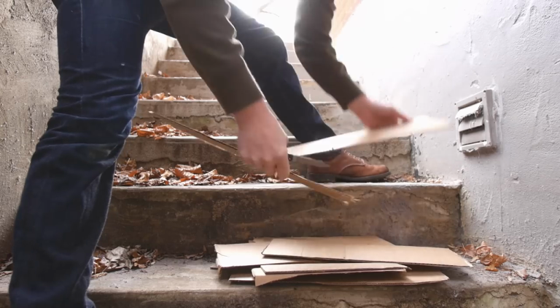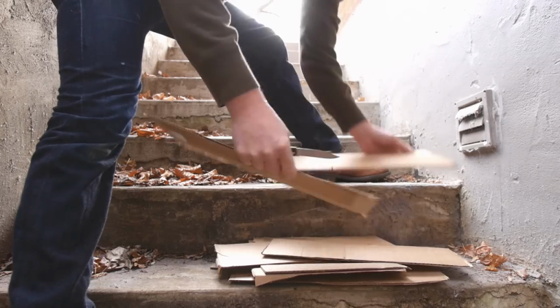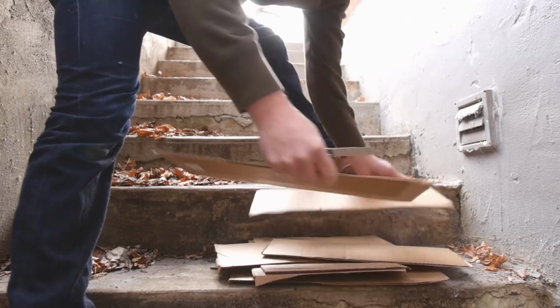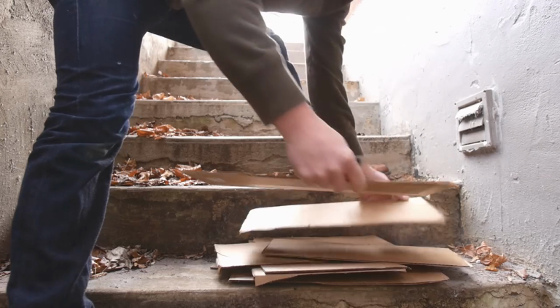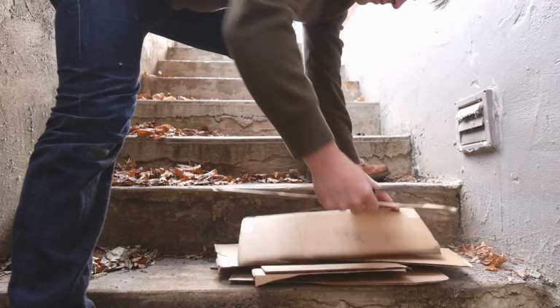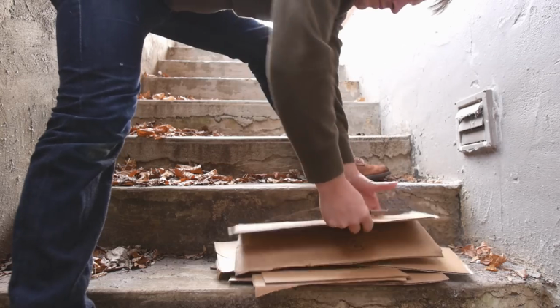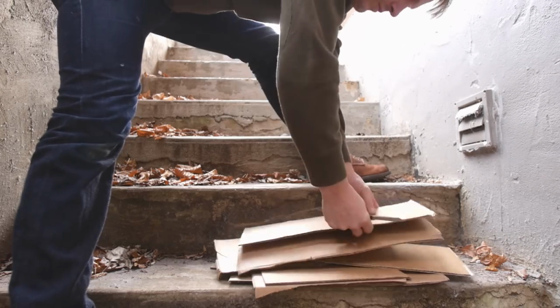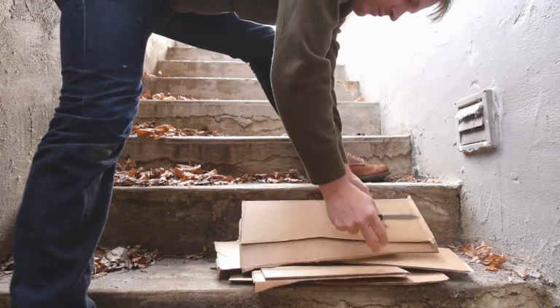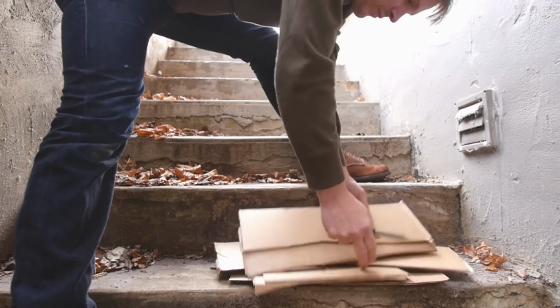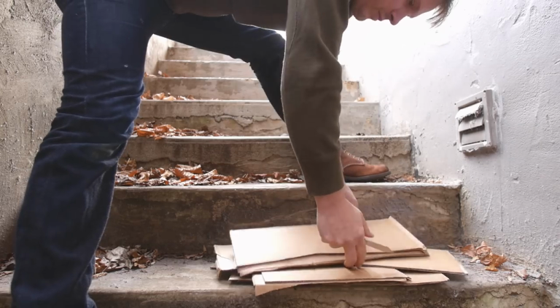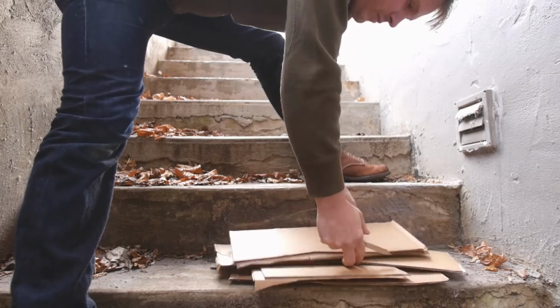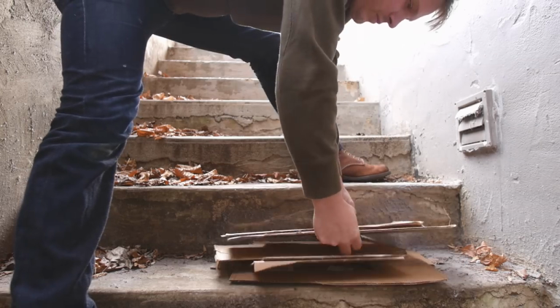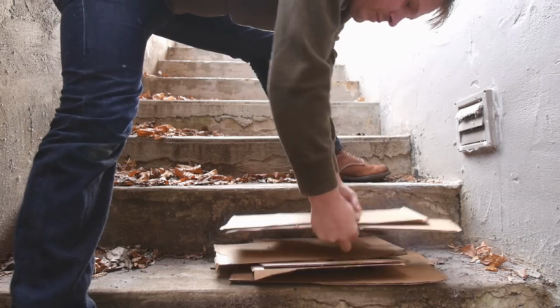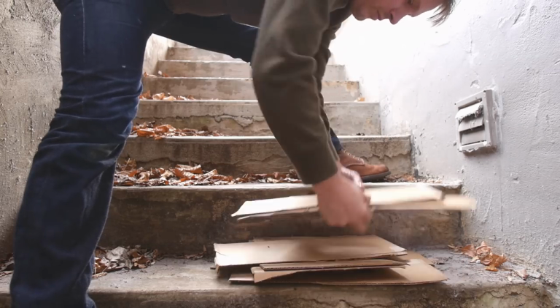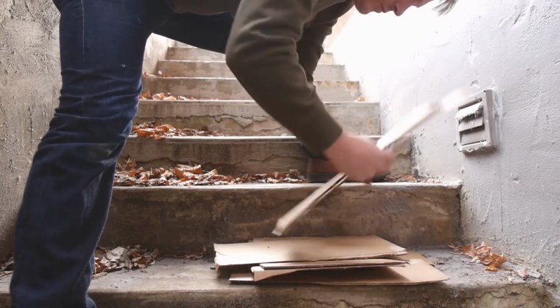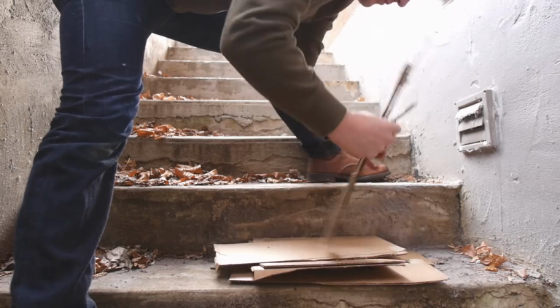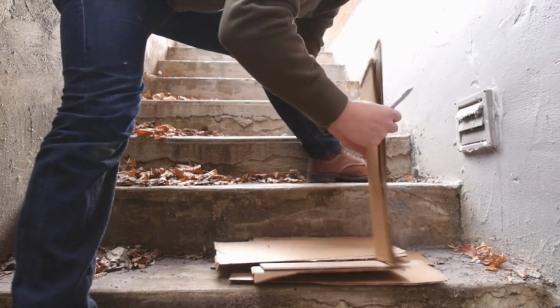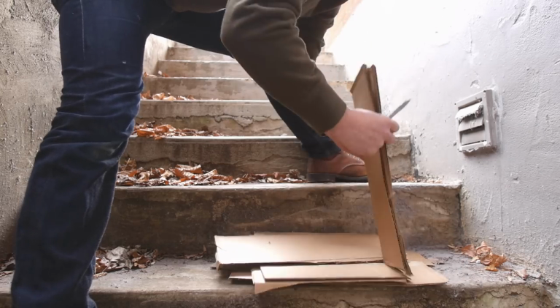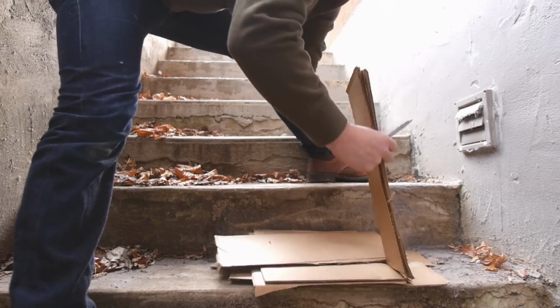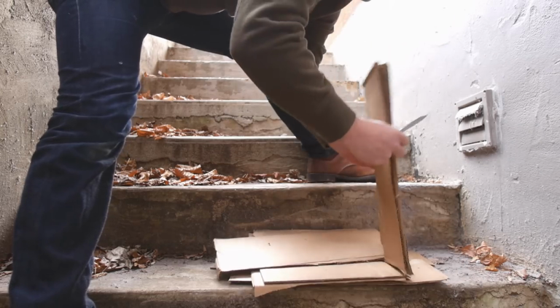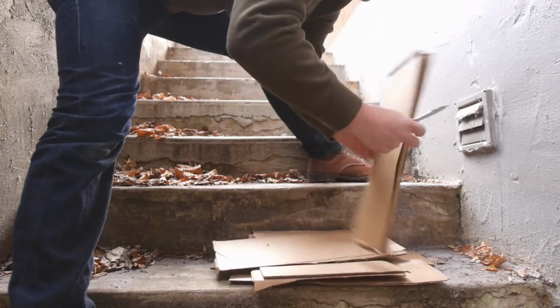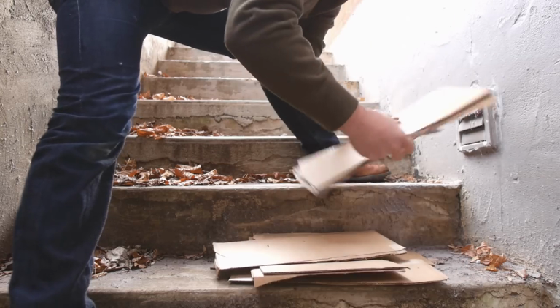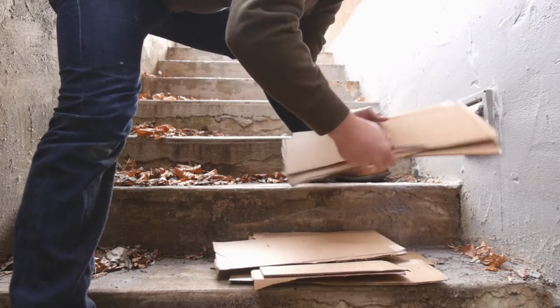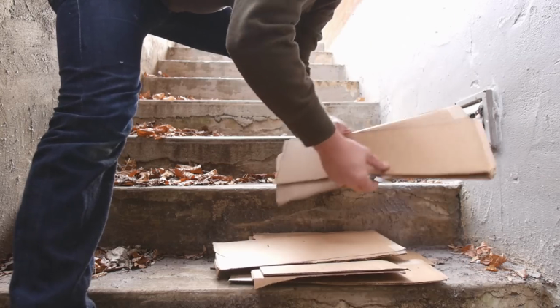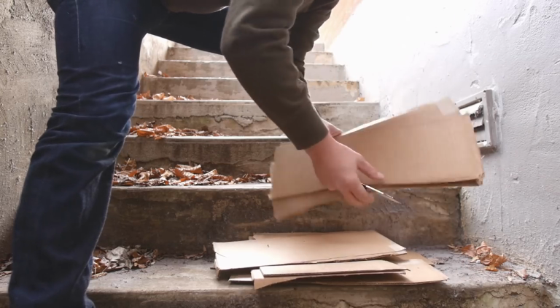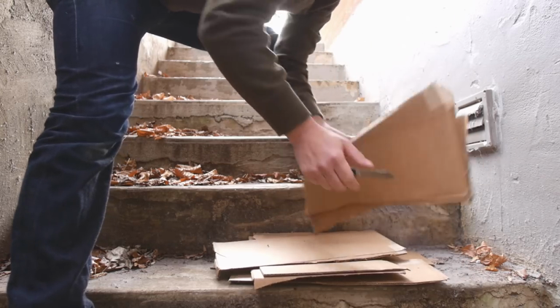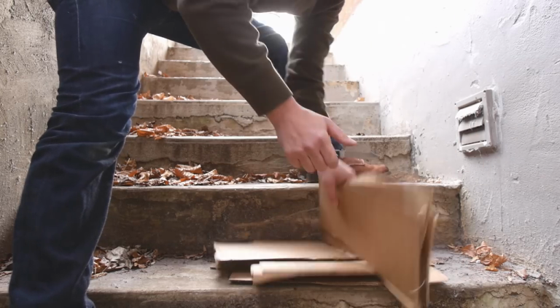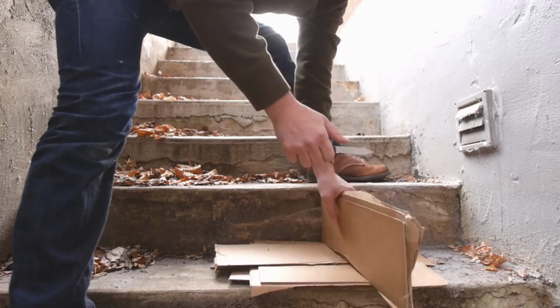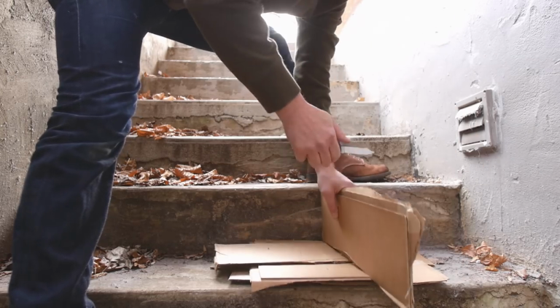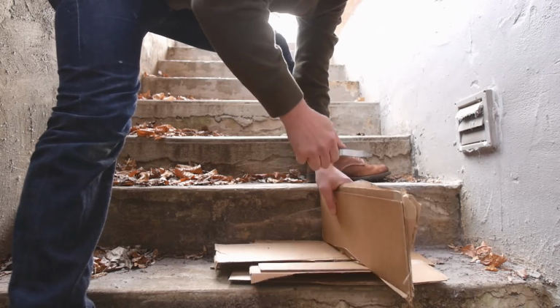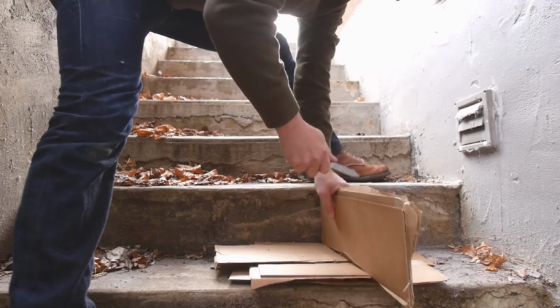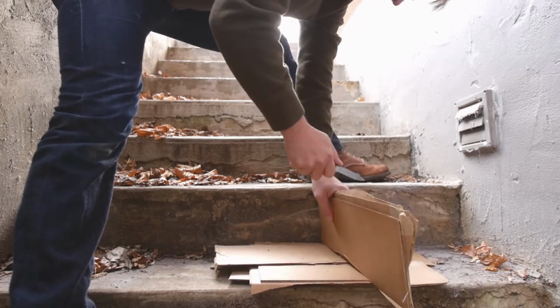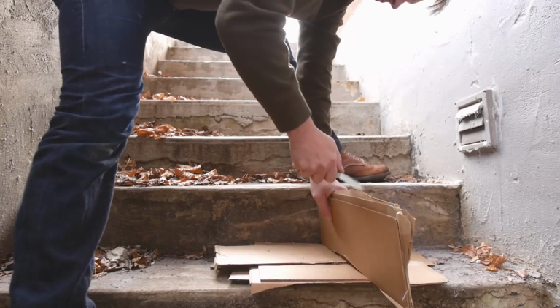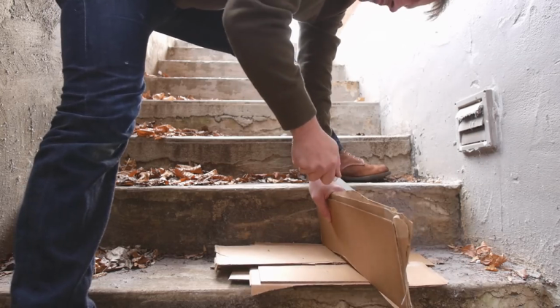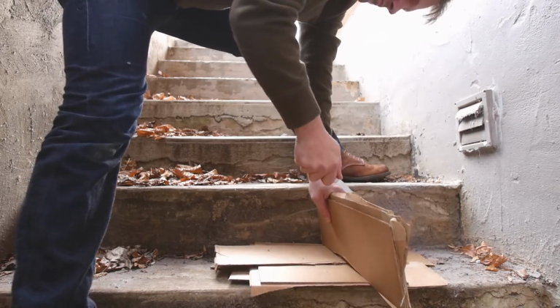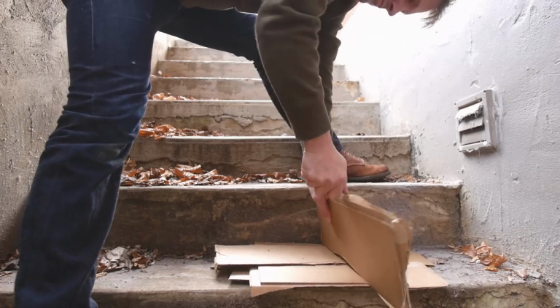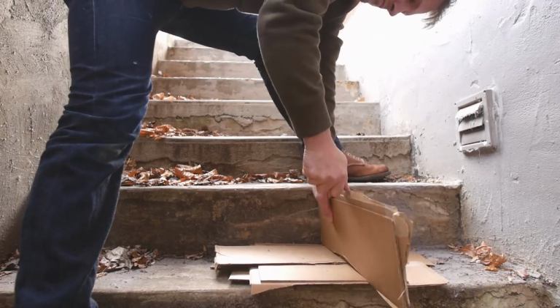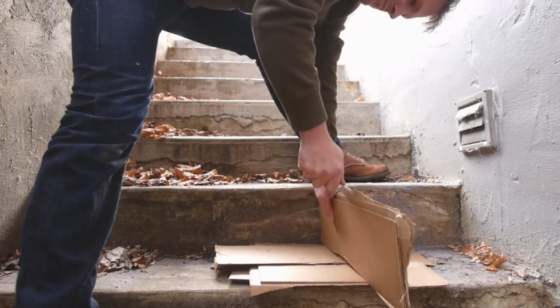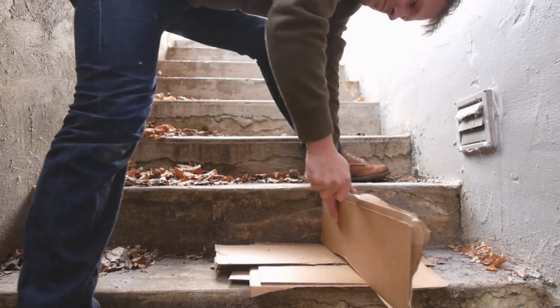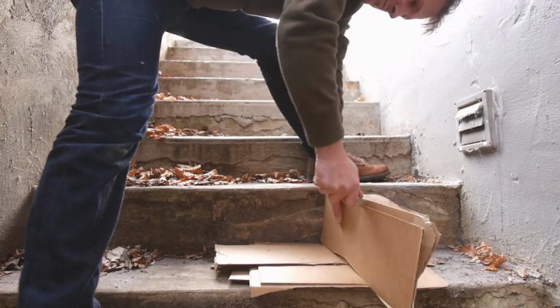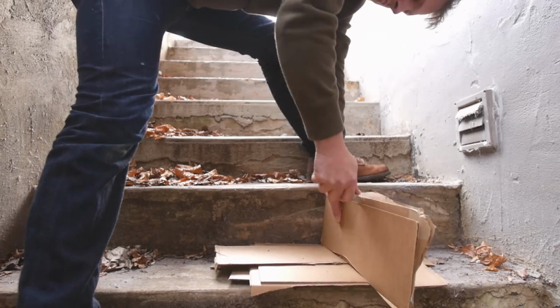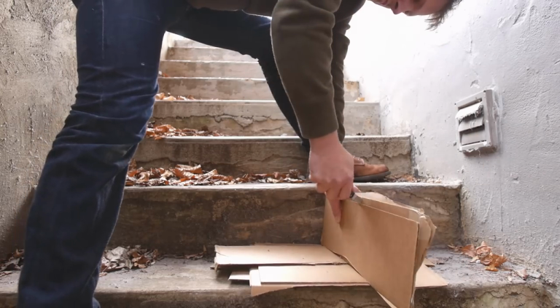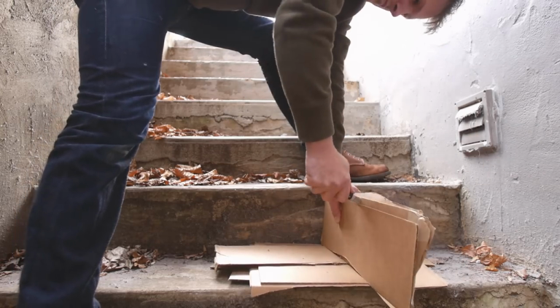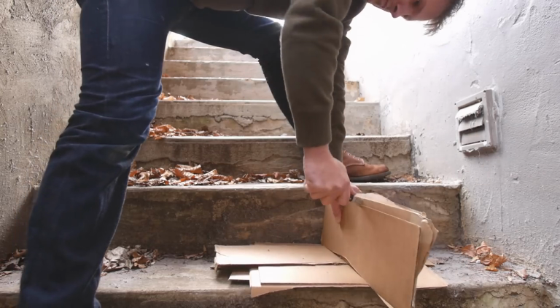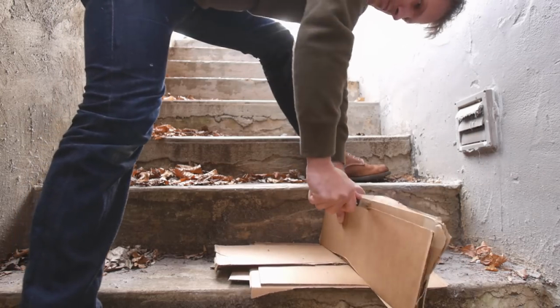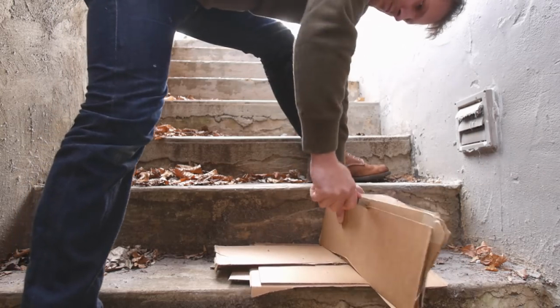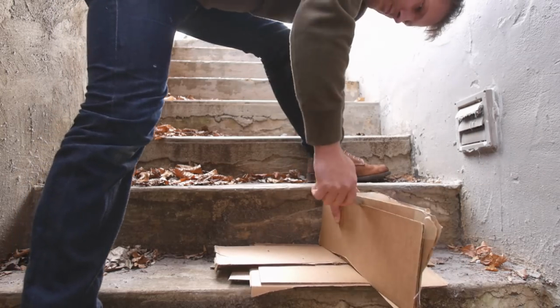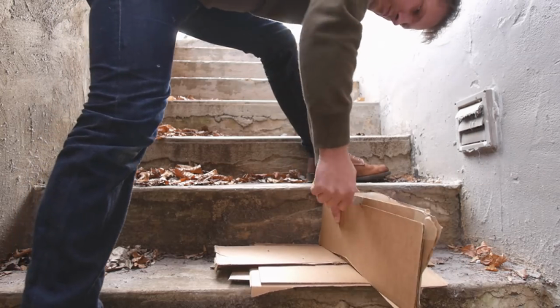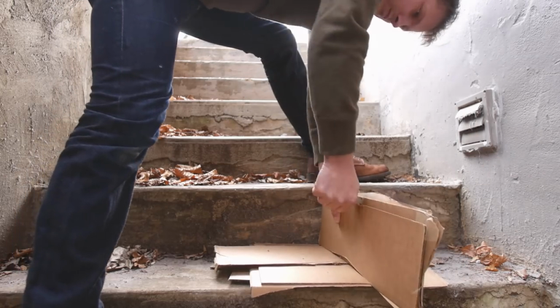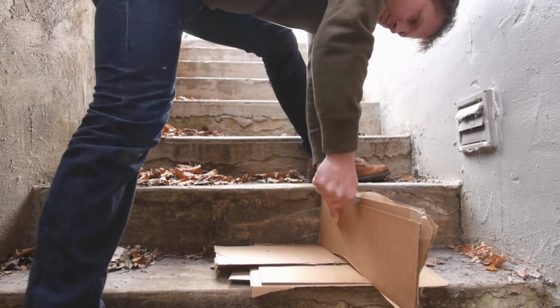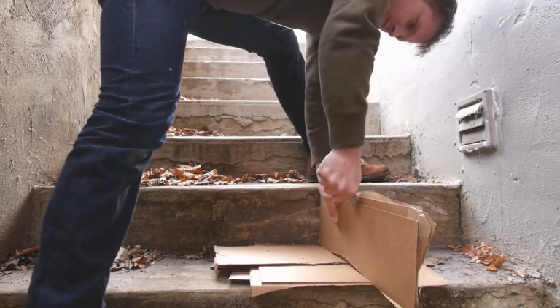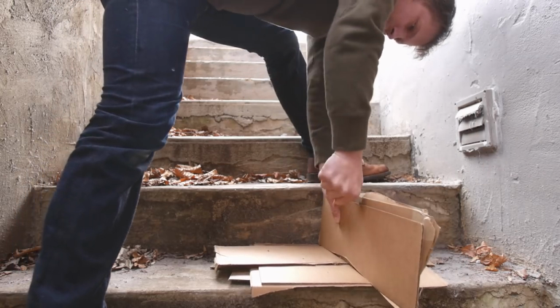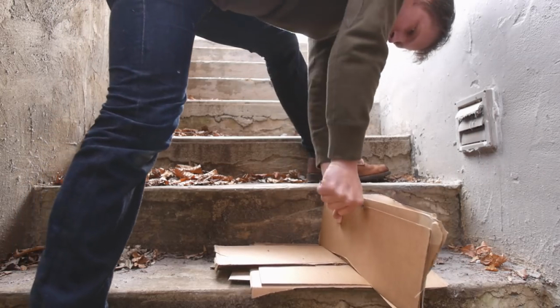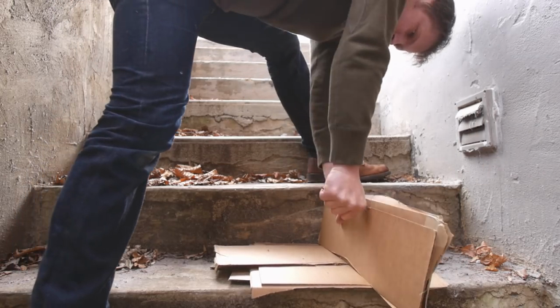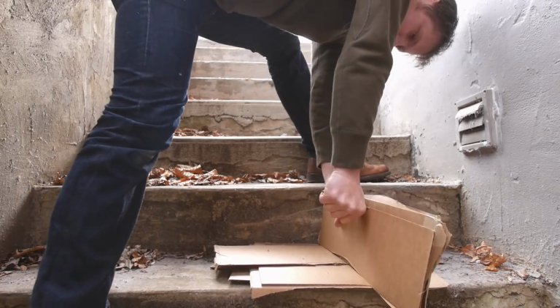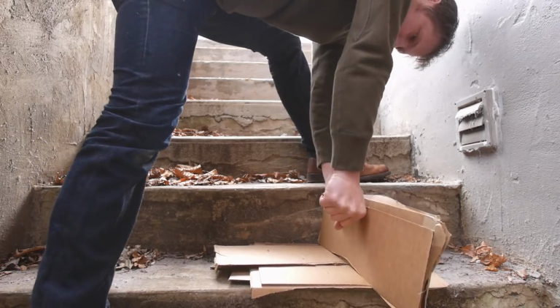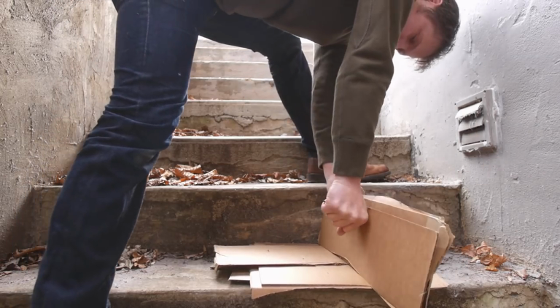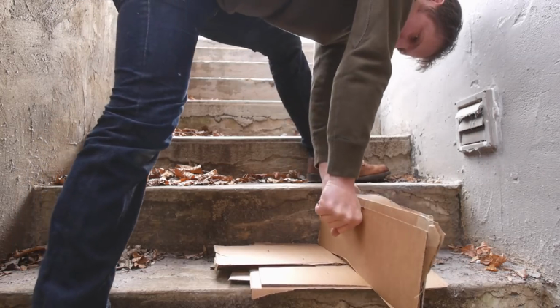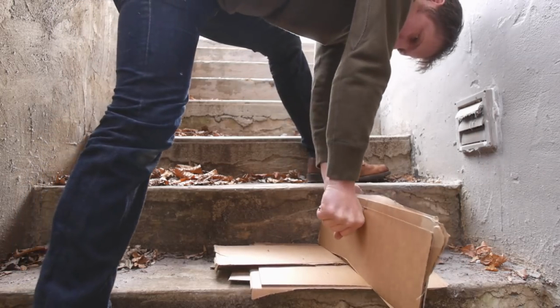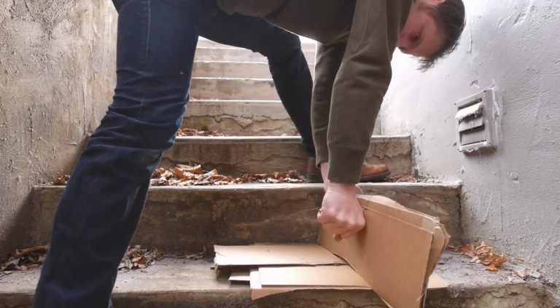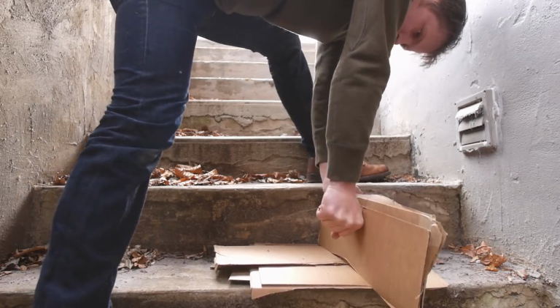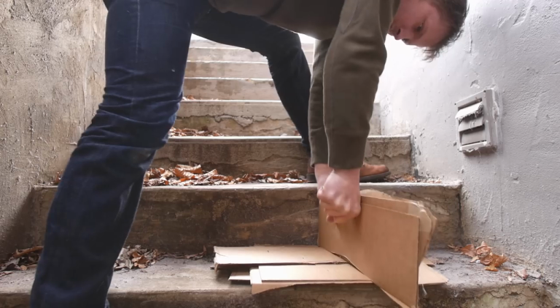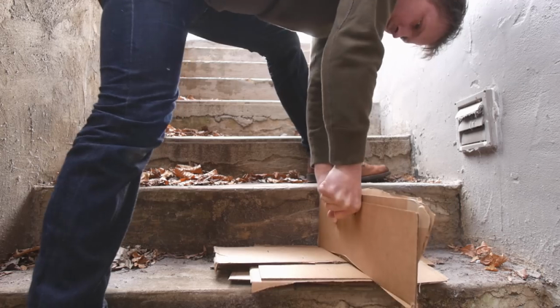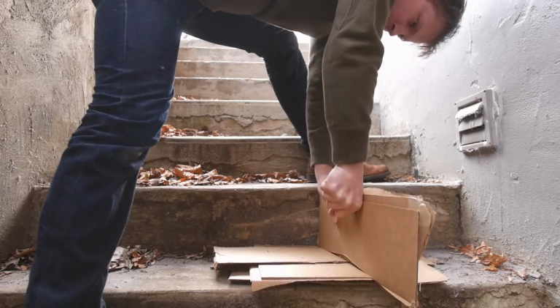Ok so that about does it. Look for some upcoming reviews of more traditional folders, because that's literally all my channel can afford right now.